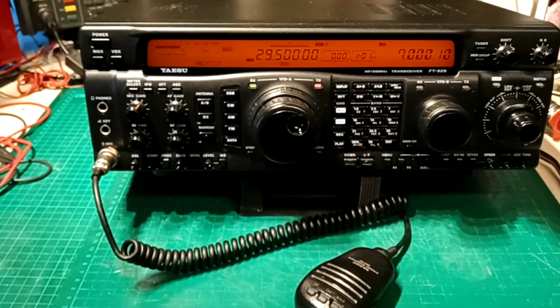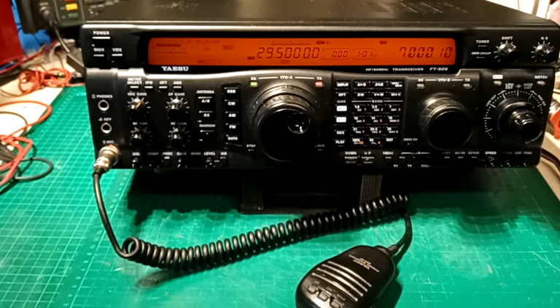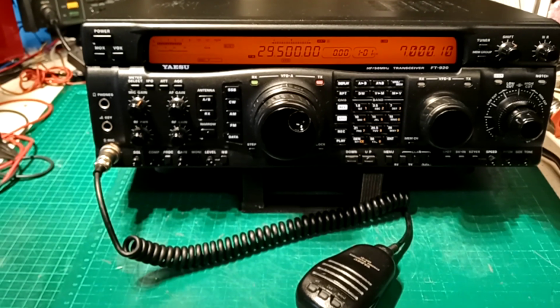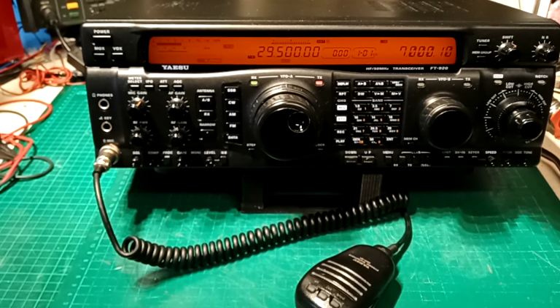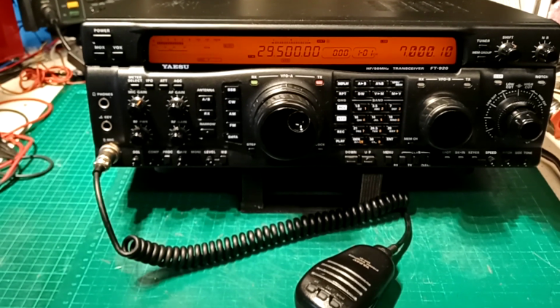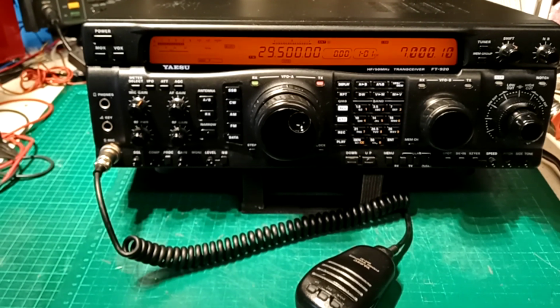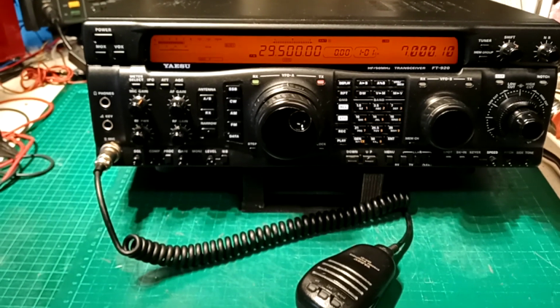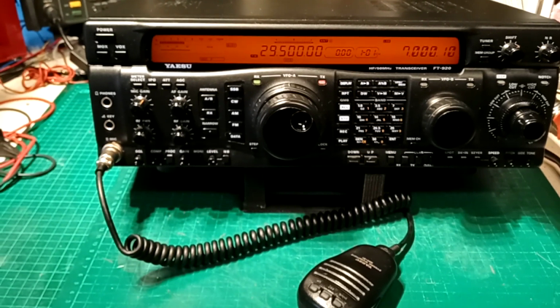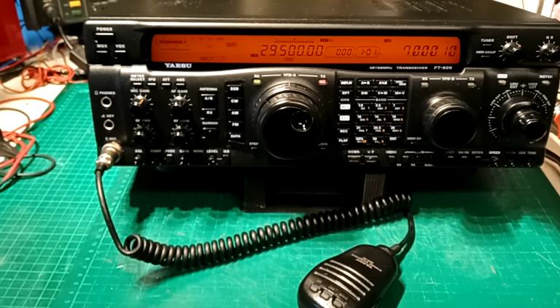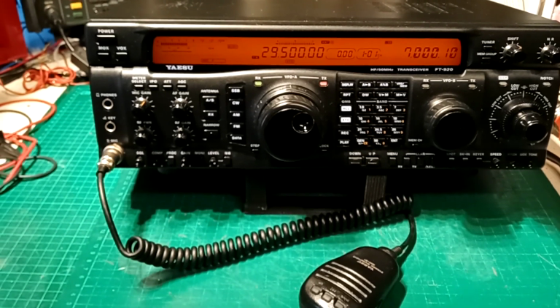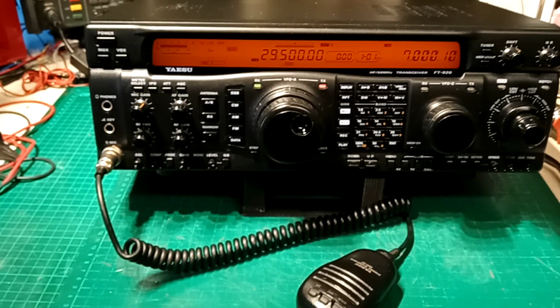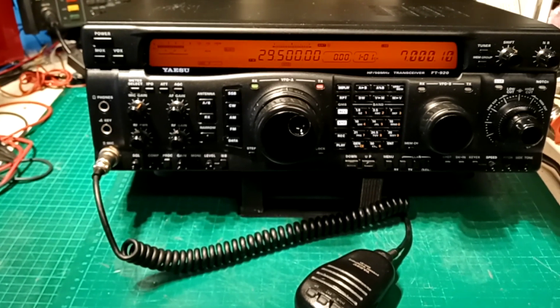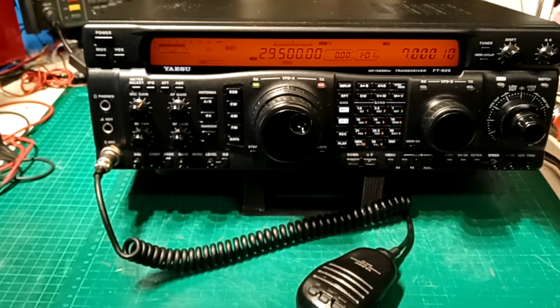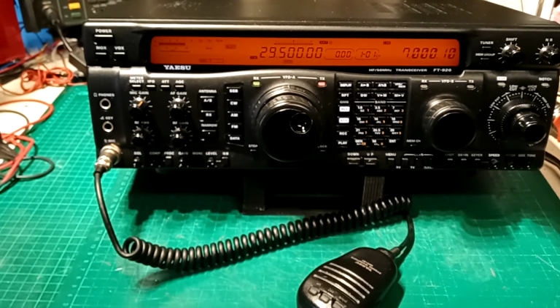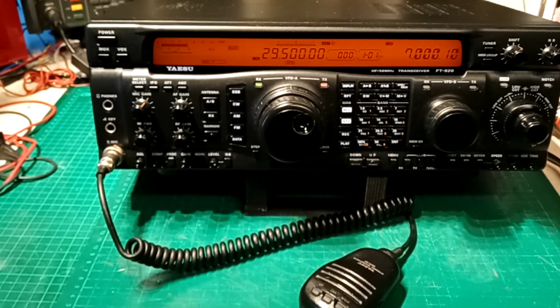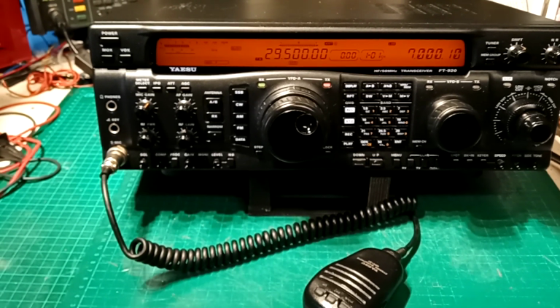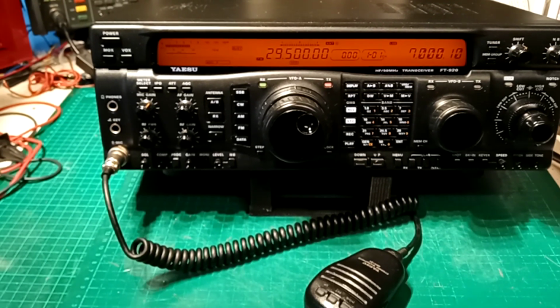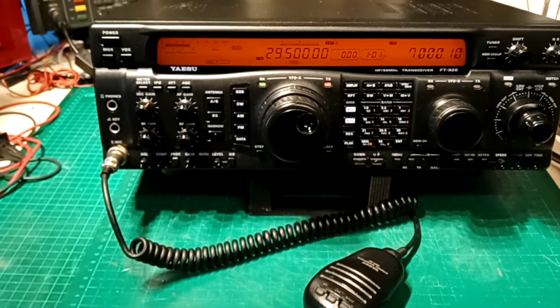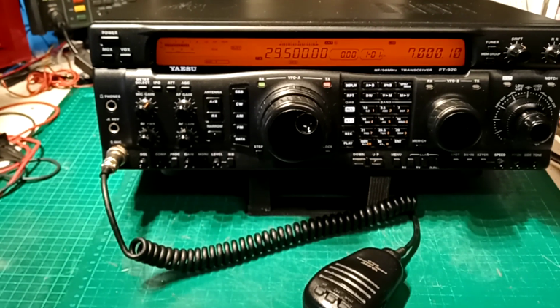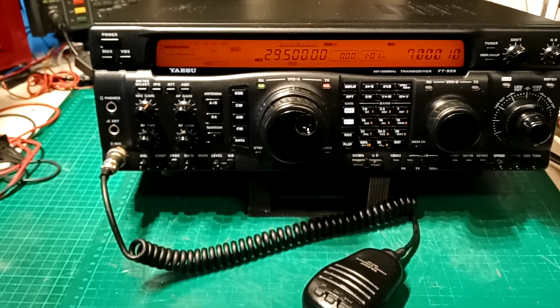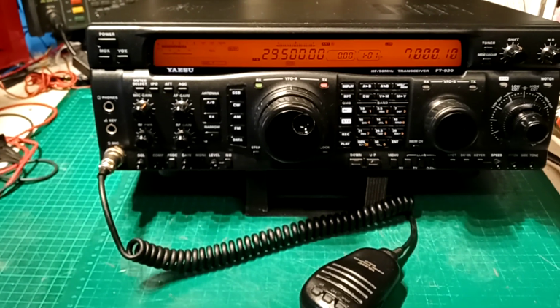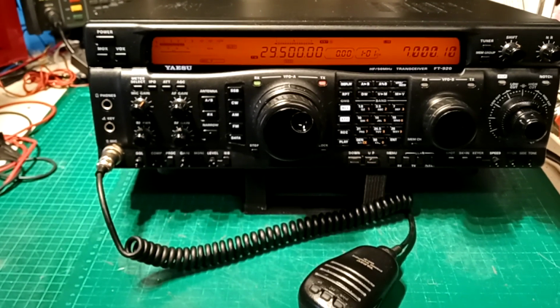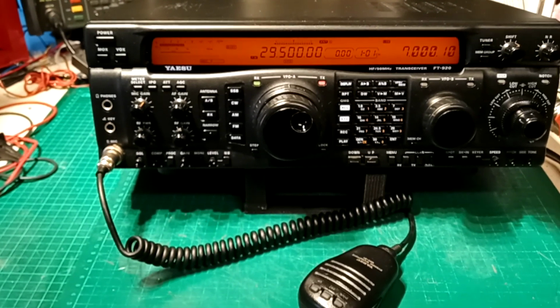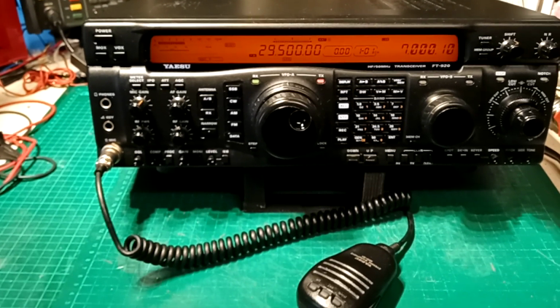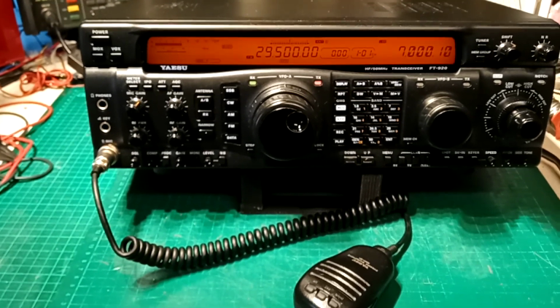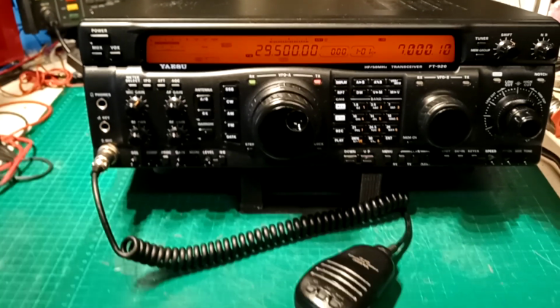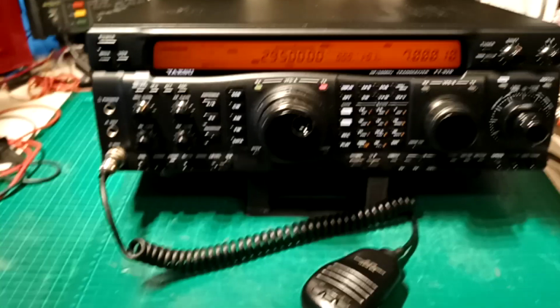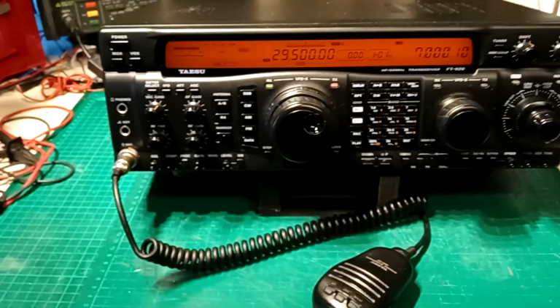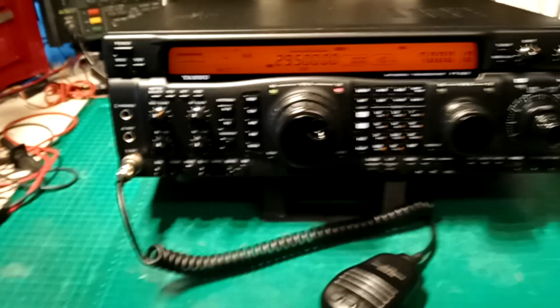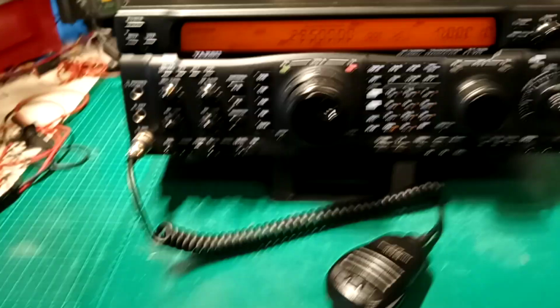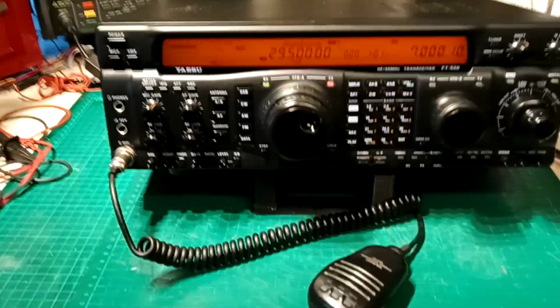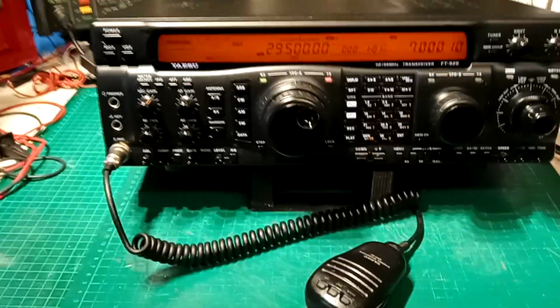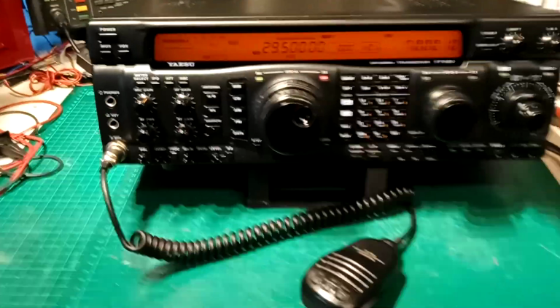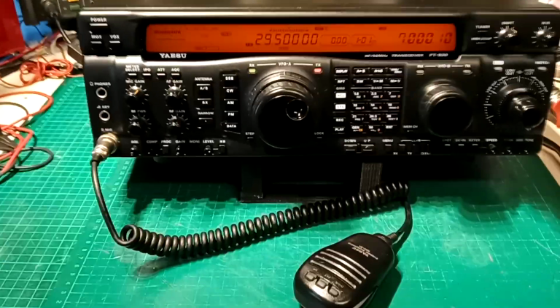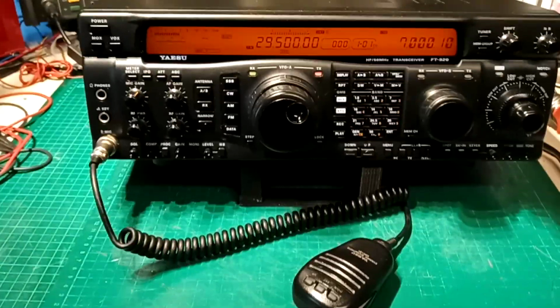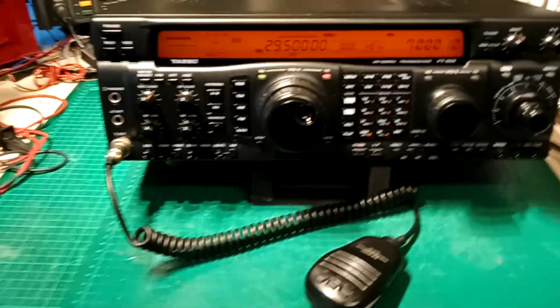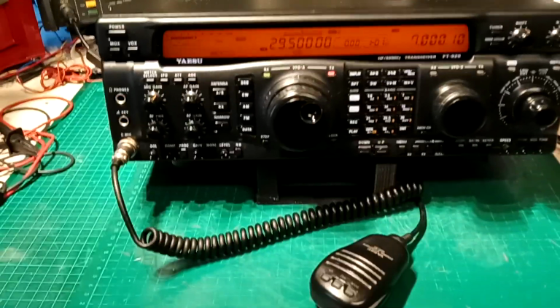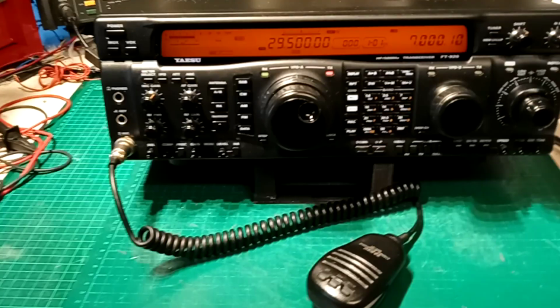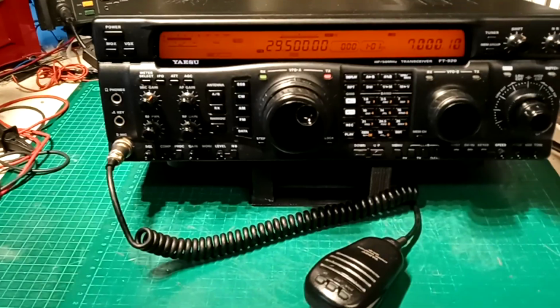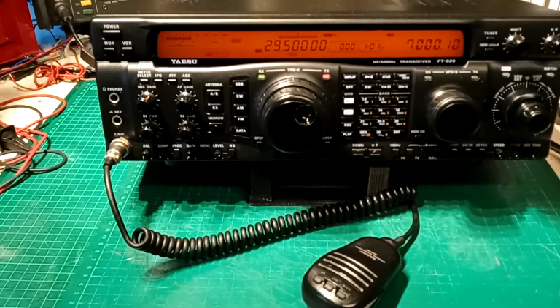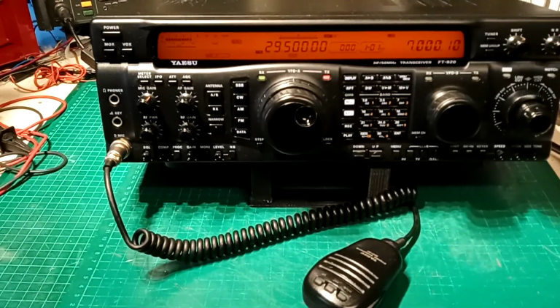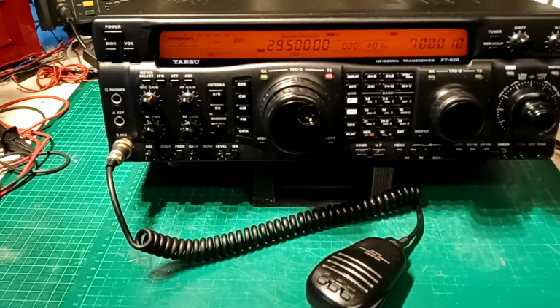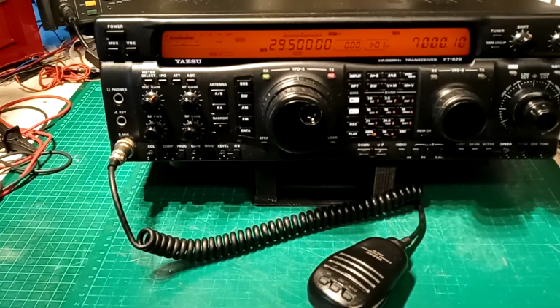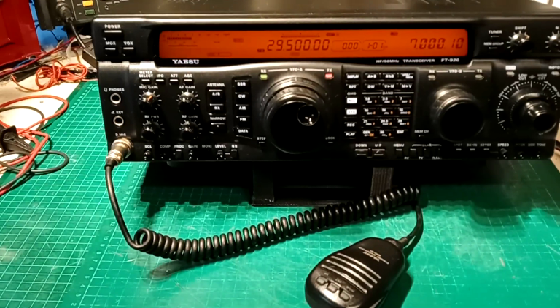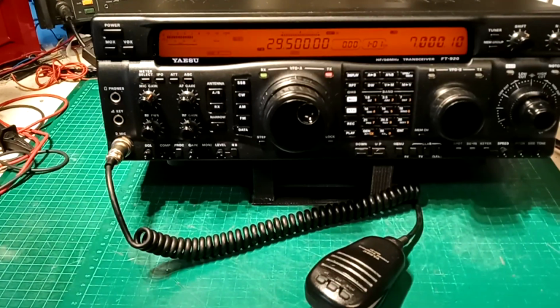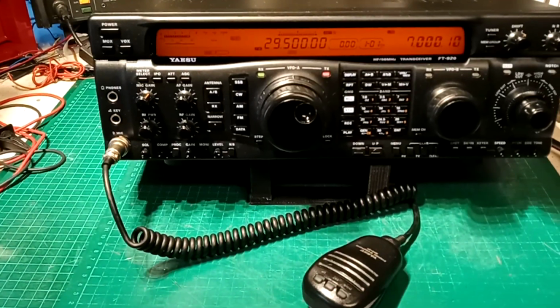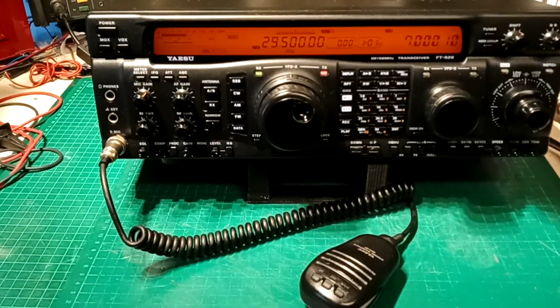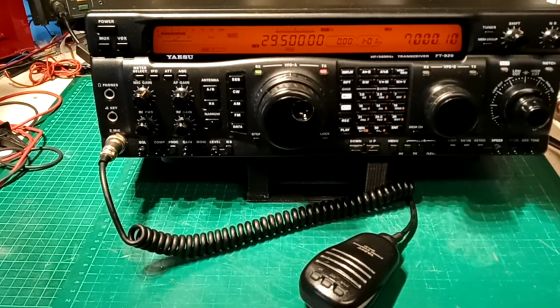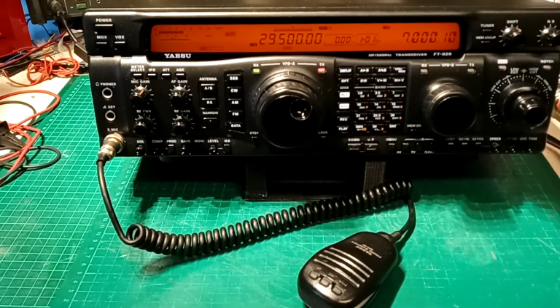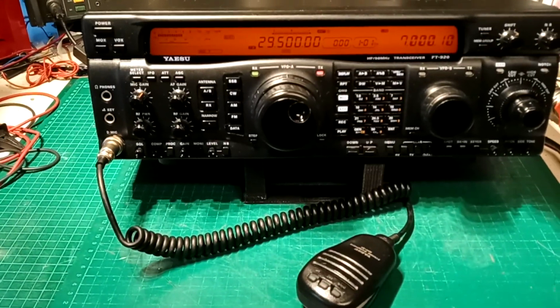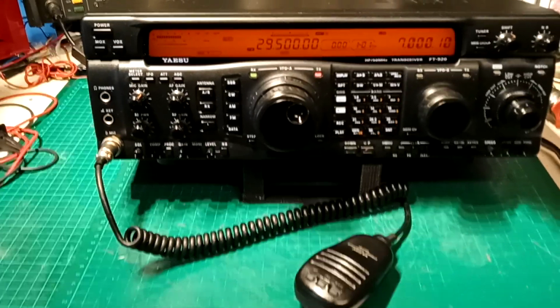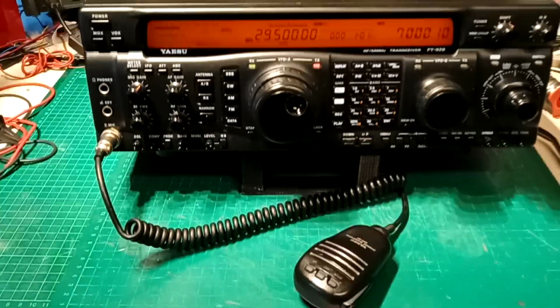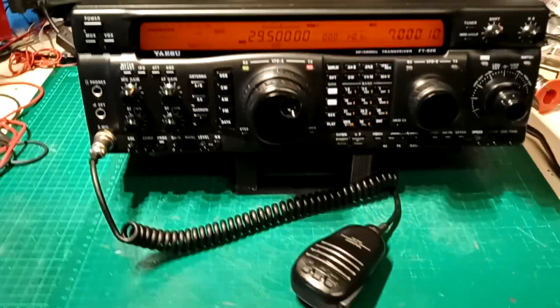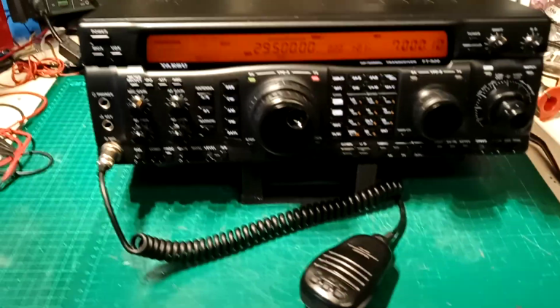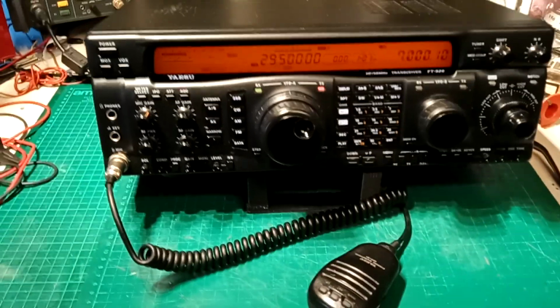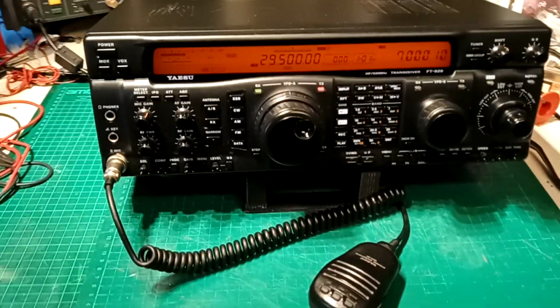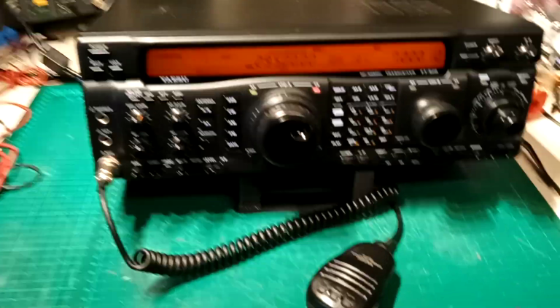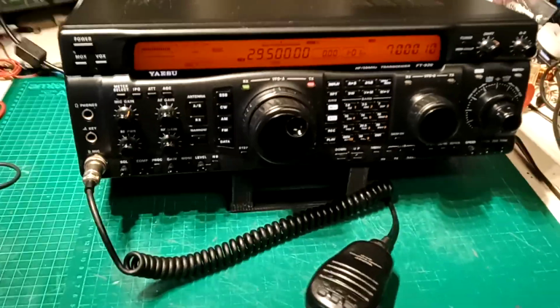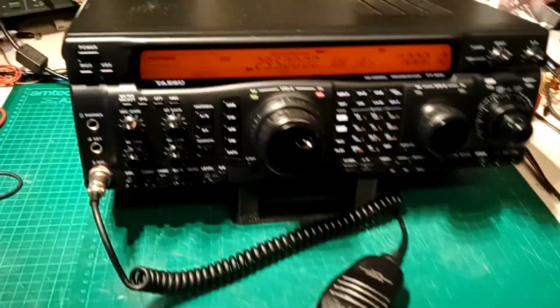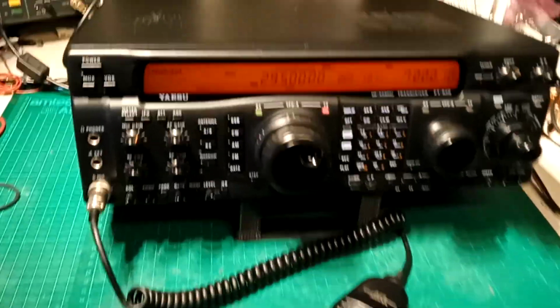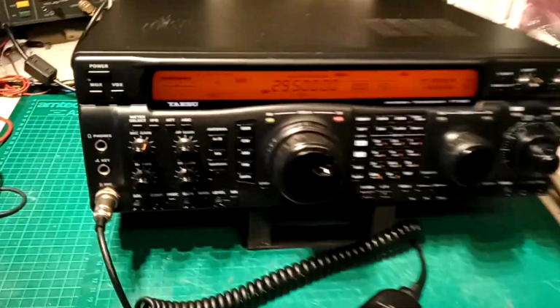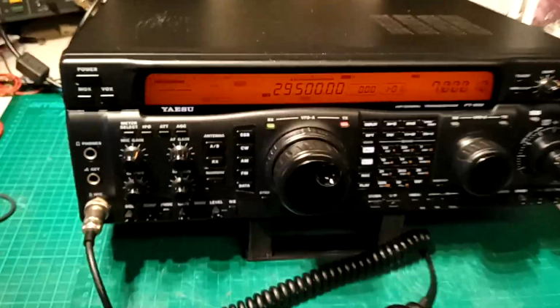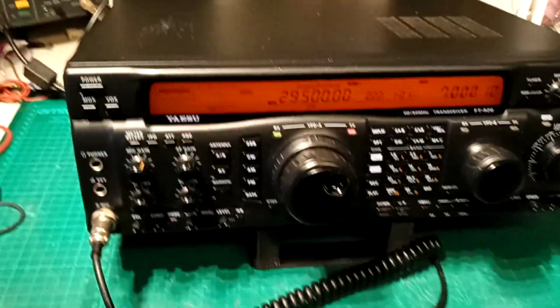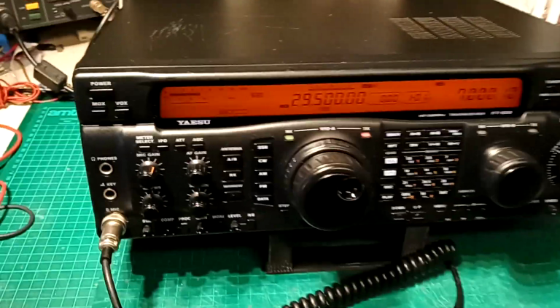Hi Kevin, I just thought I'd like to show you the FT920 that you sent in.